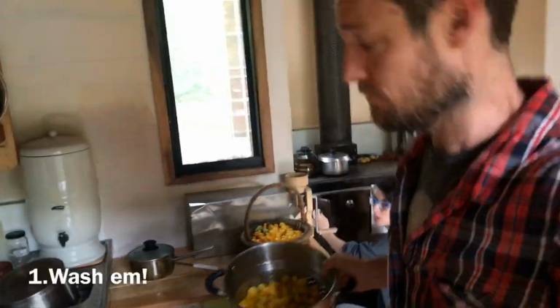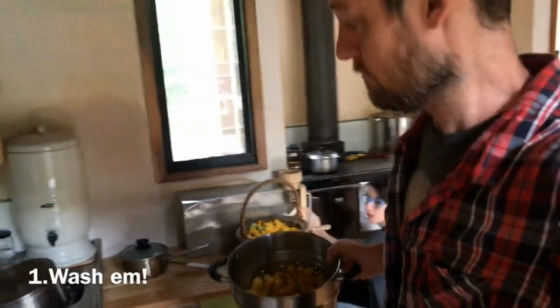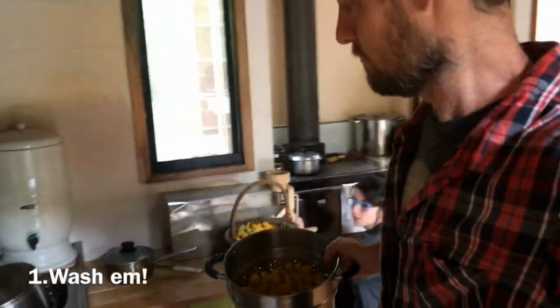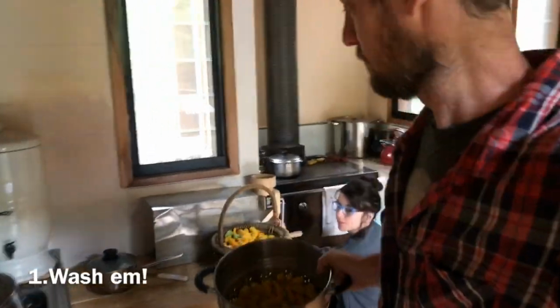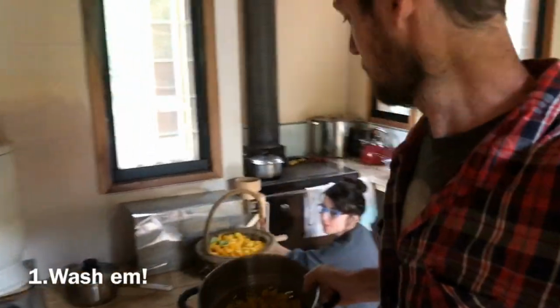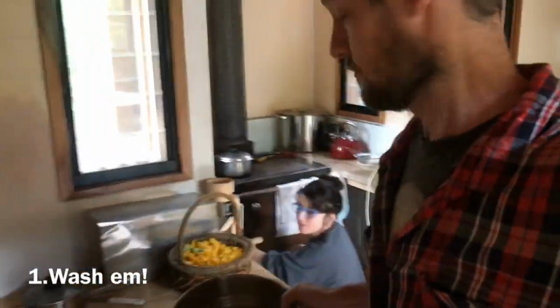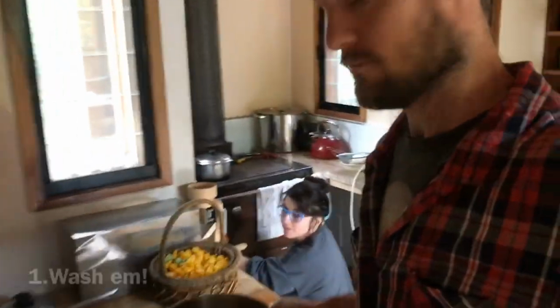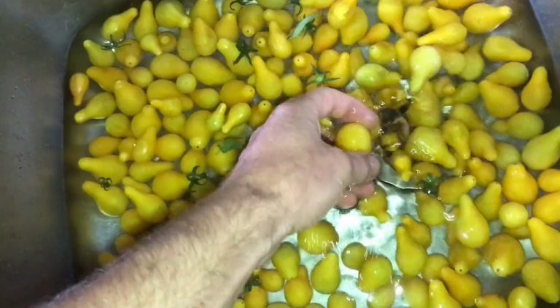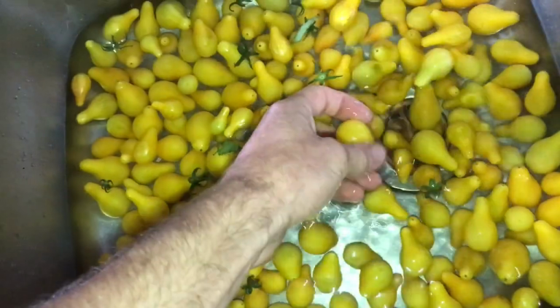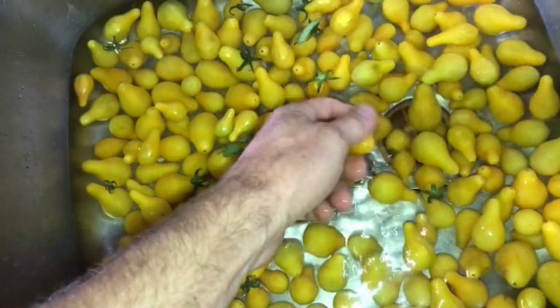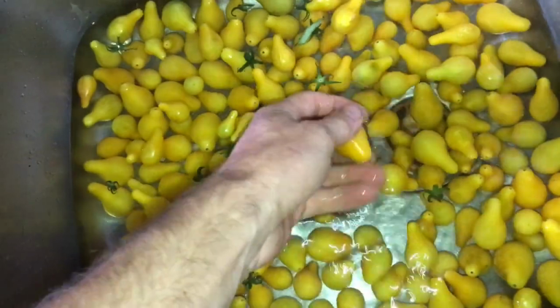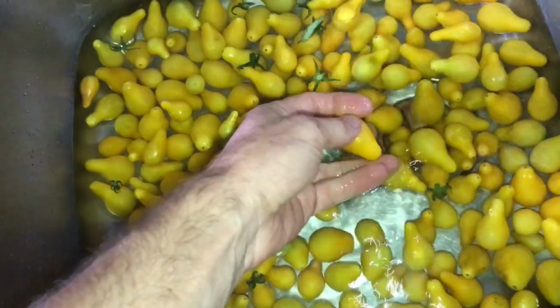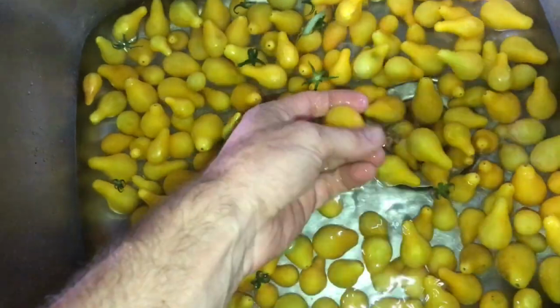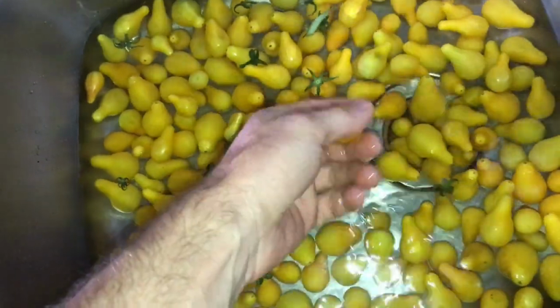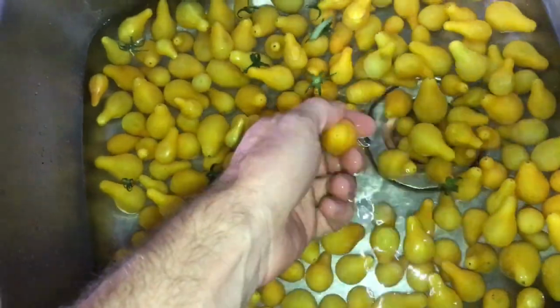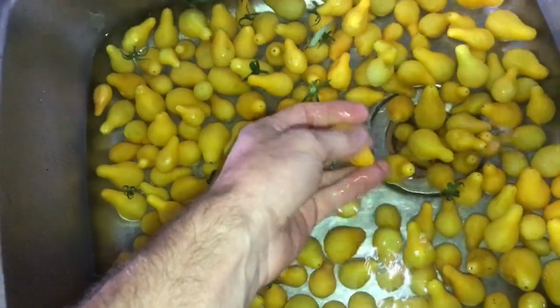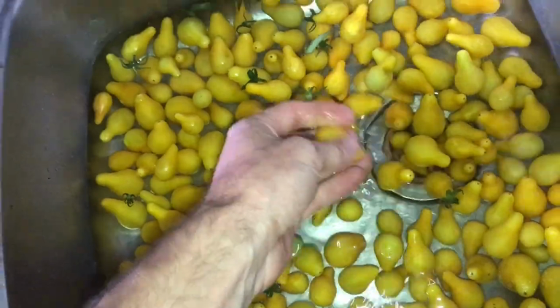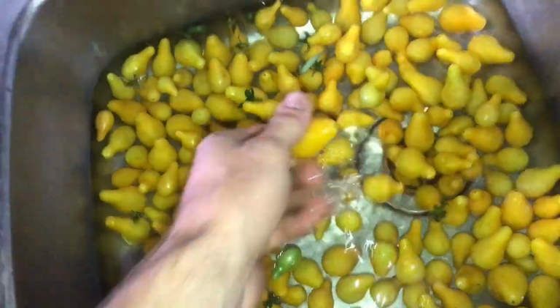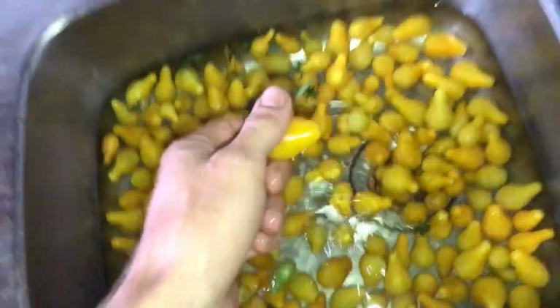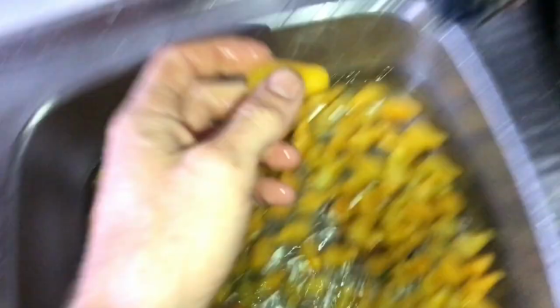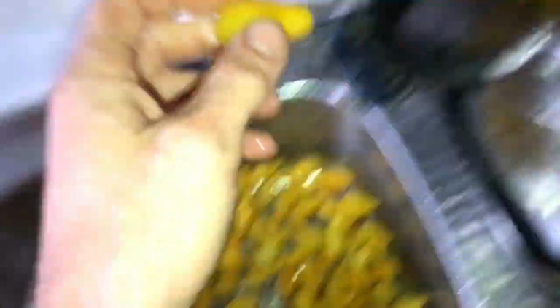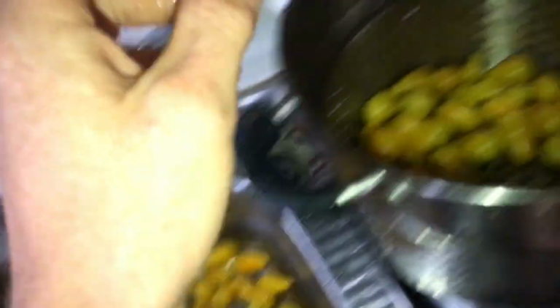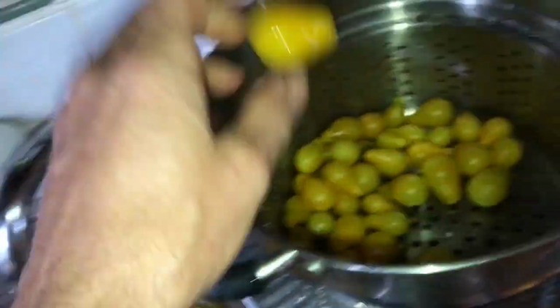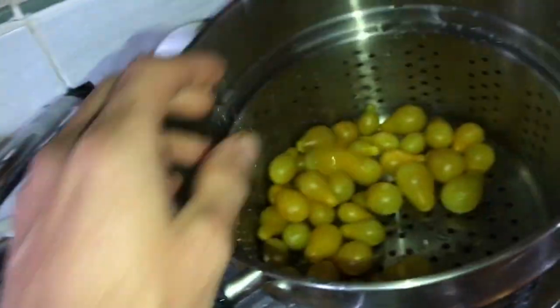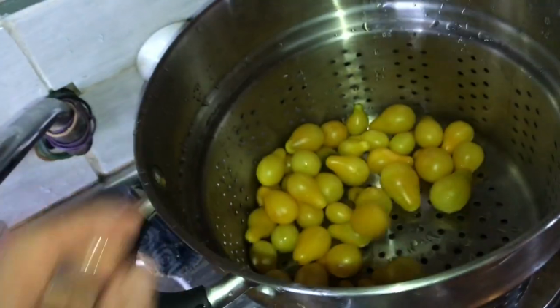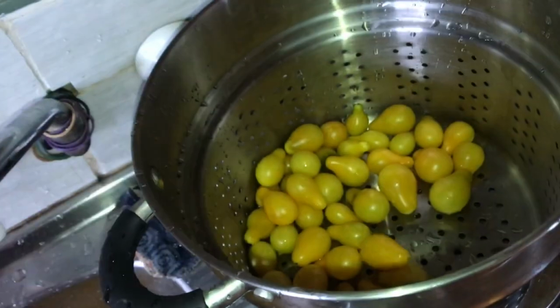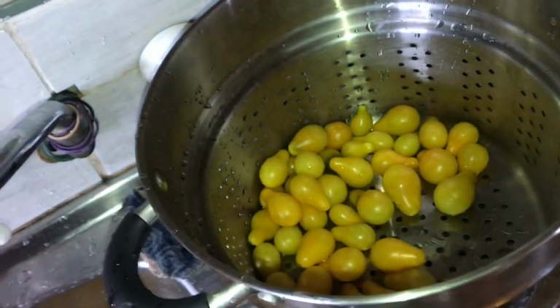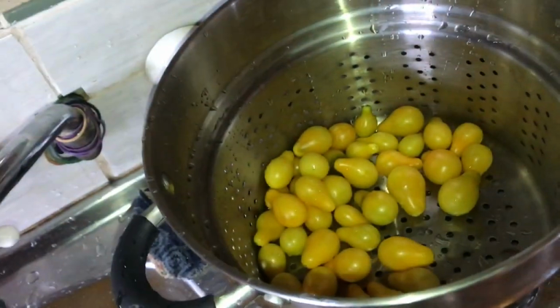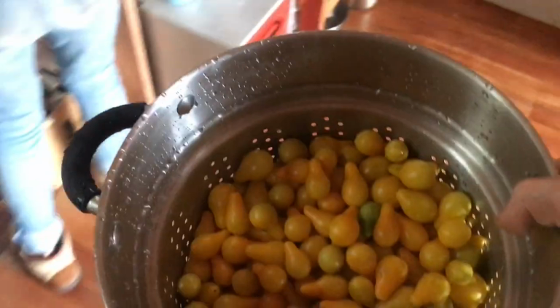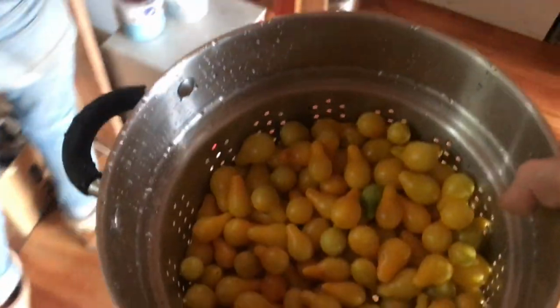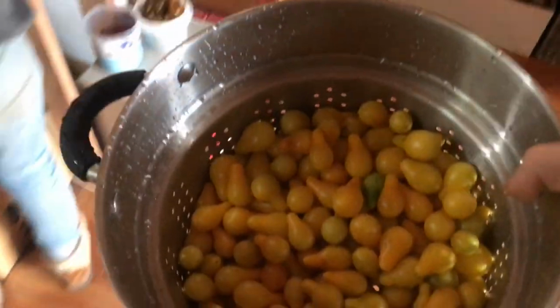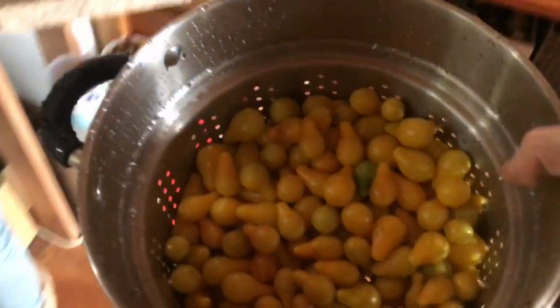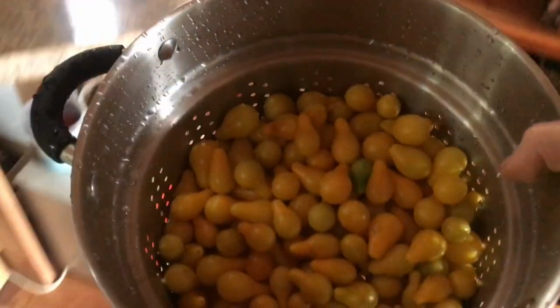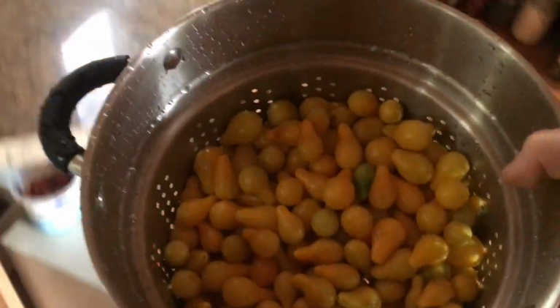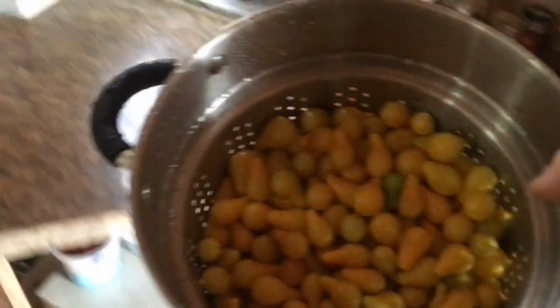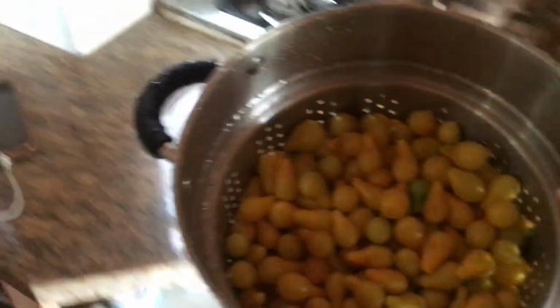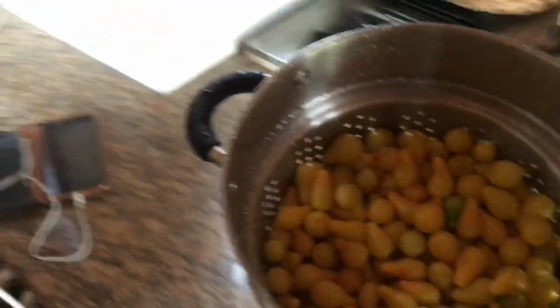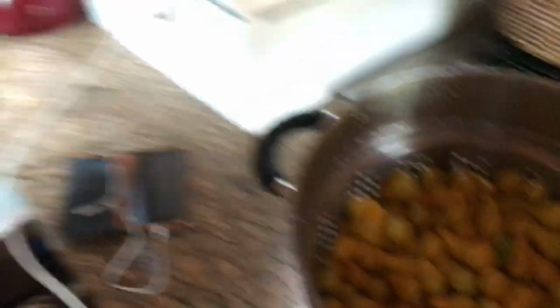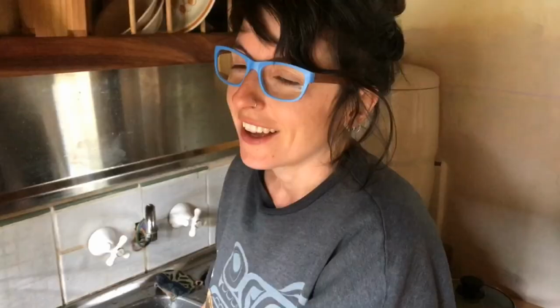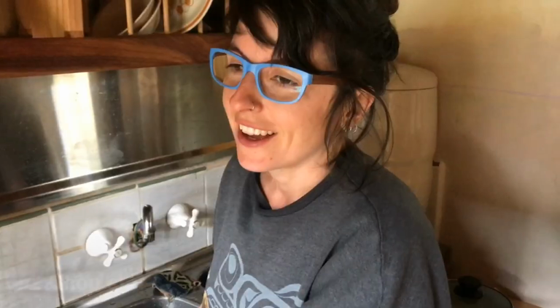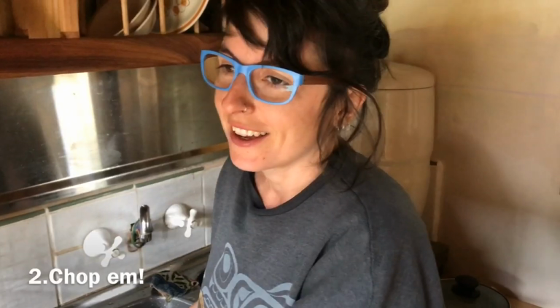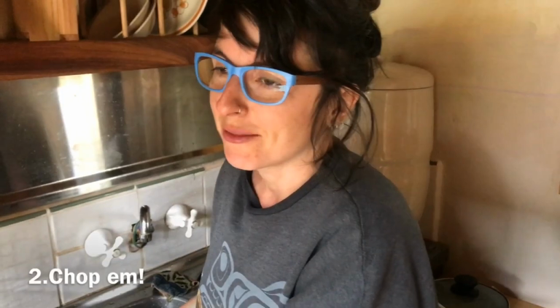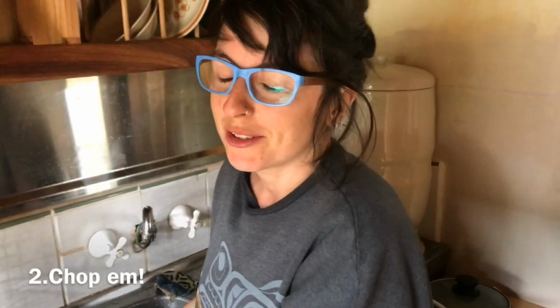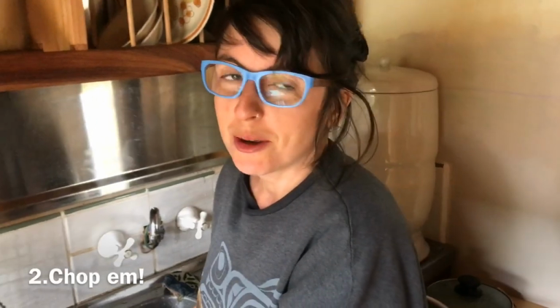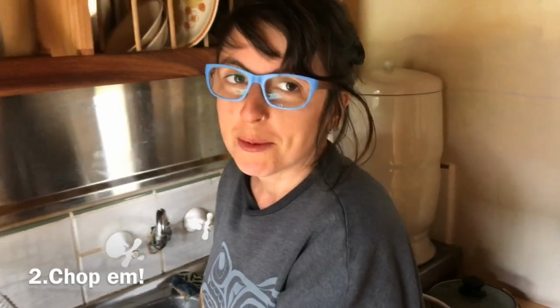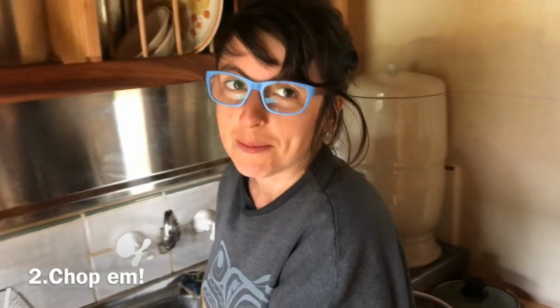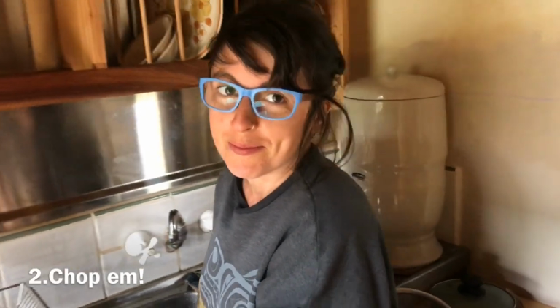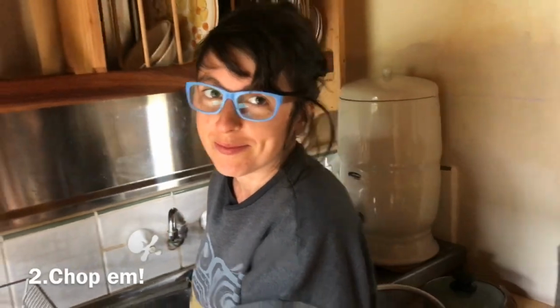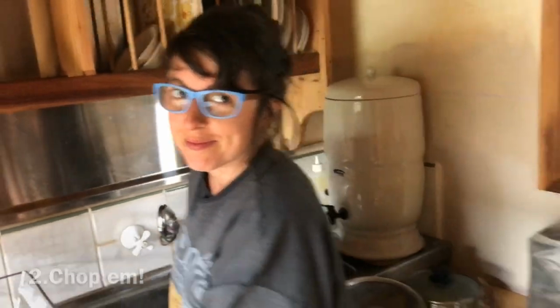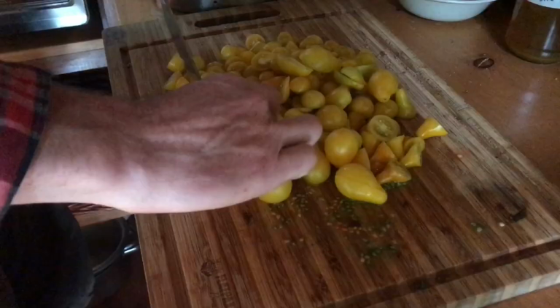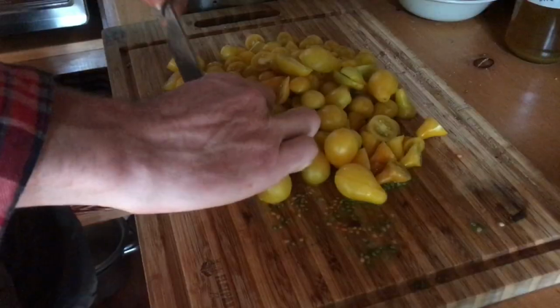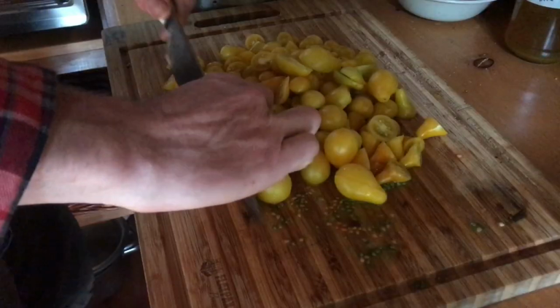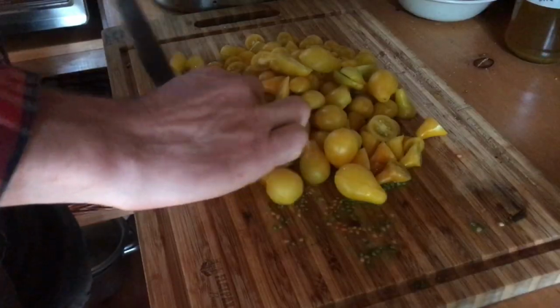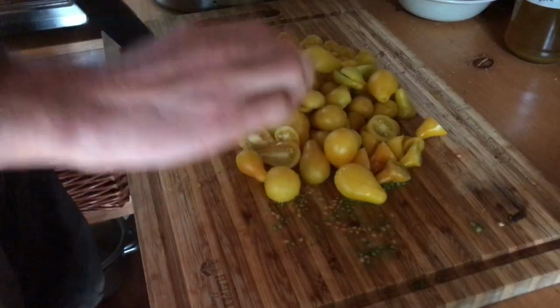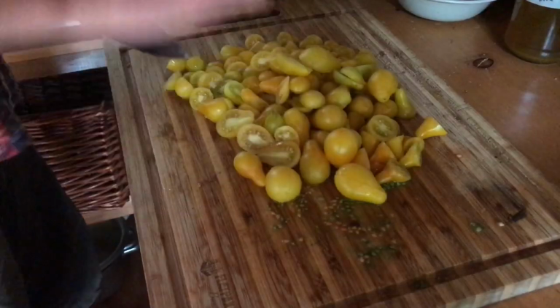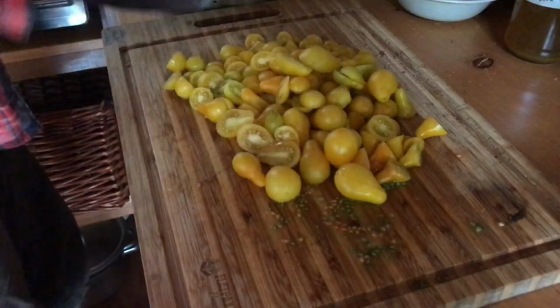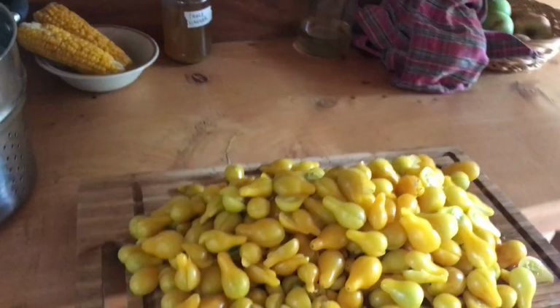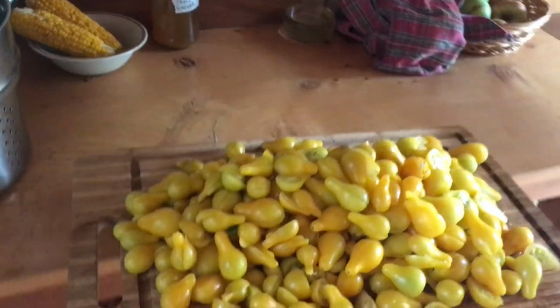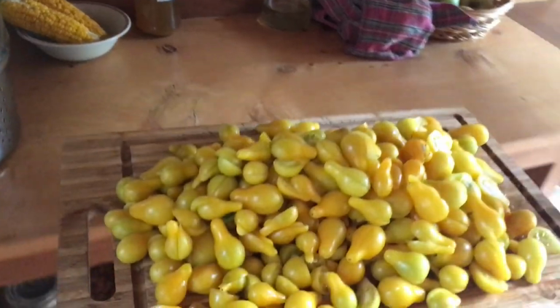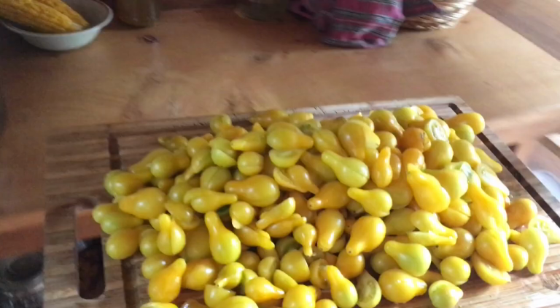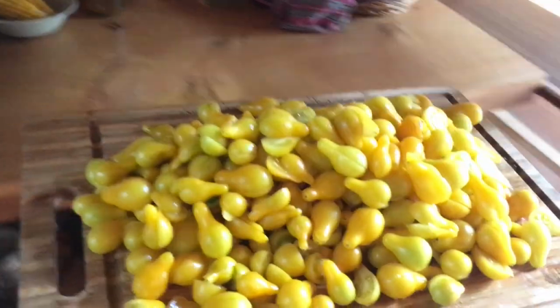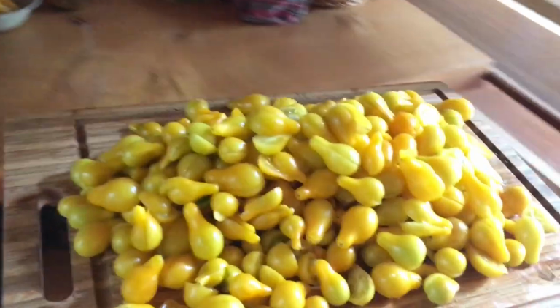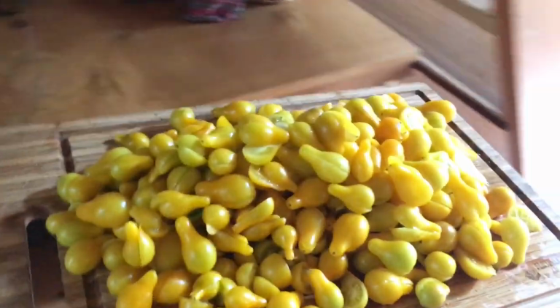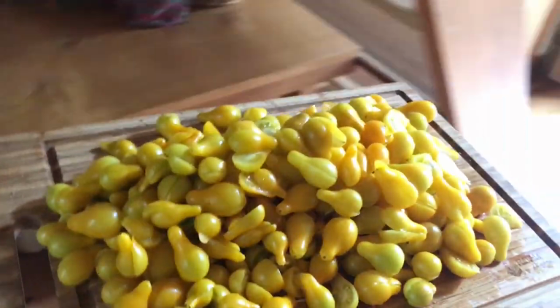Wash them. Alright, they're washed. Now what do I do? Chop them. Alright, cut them.